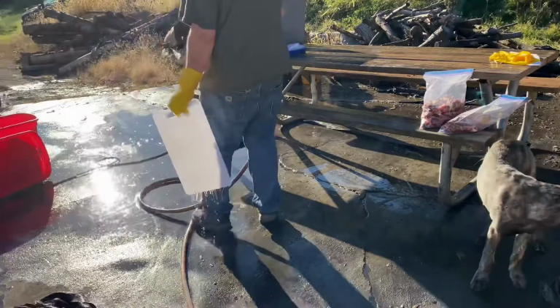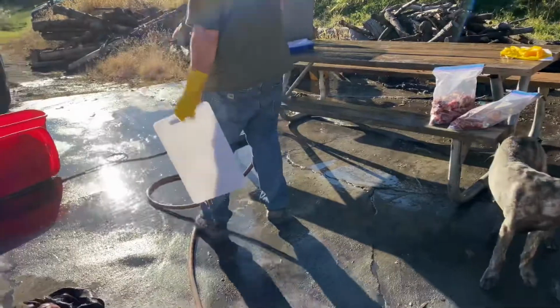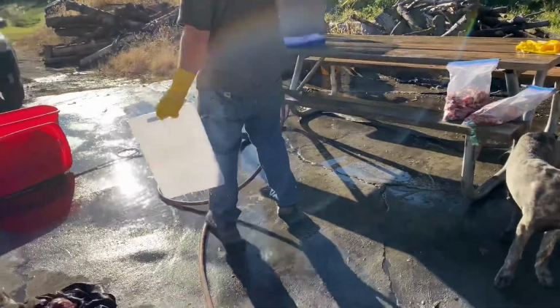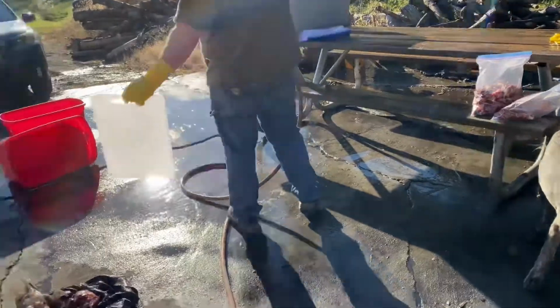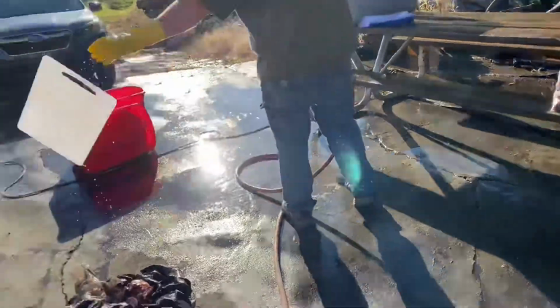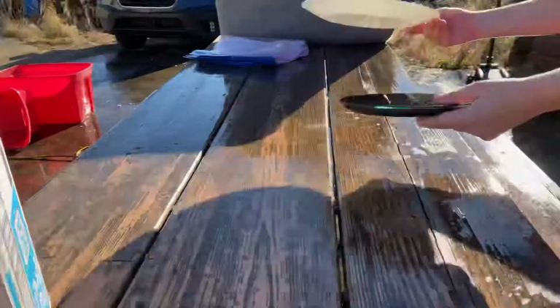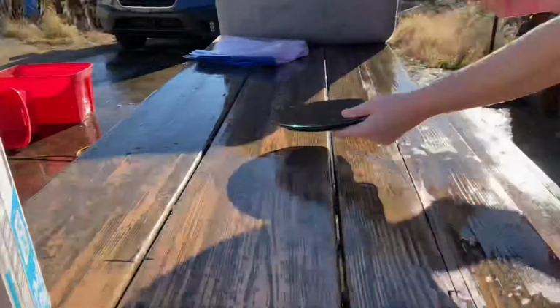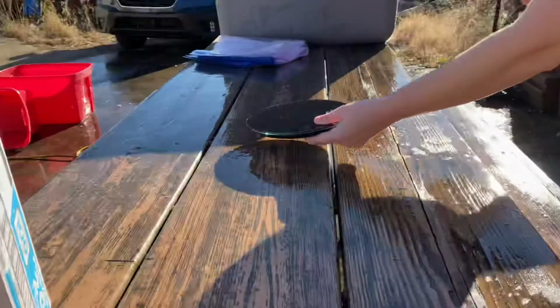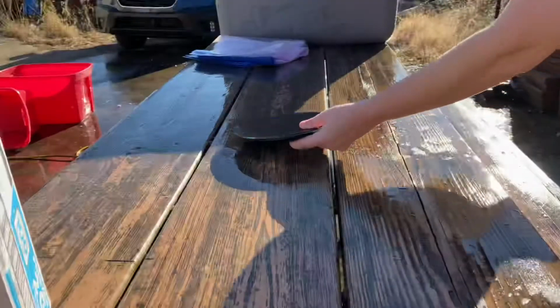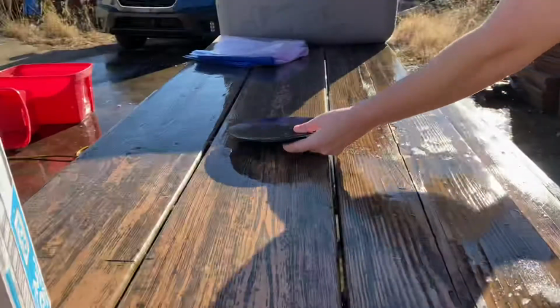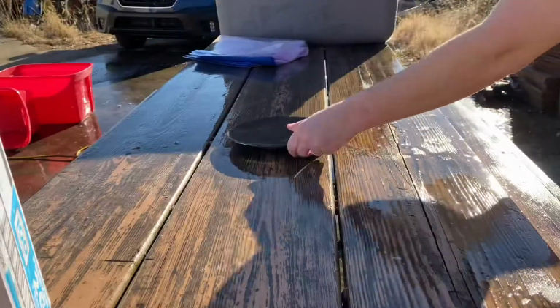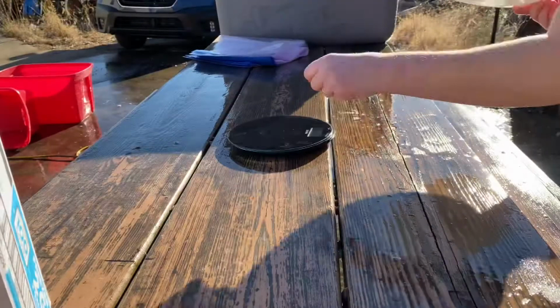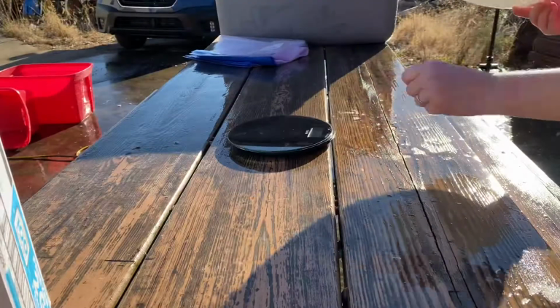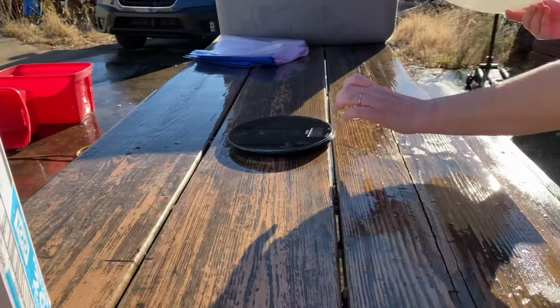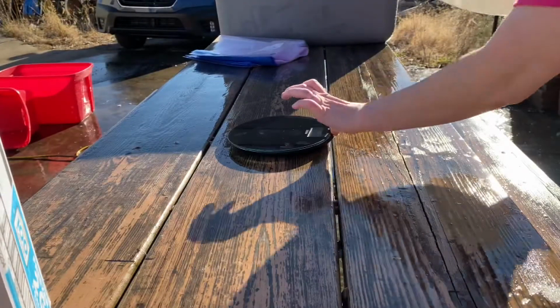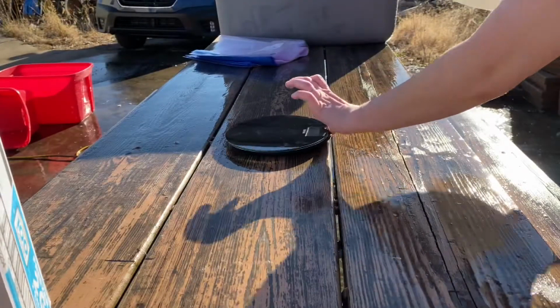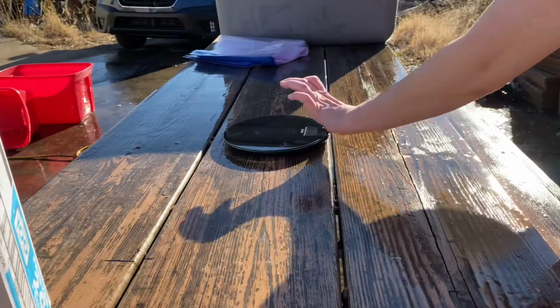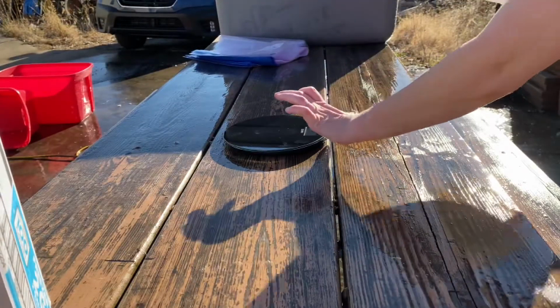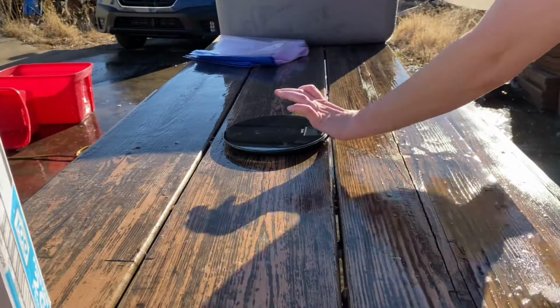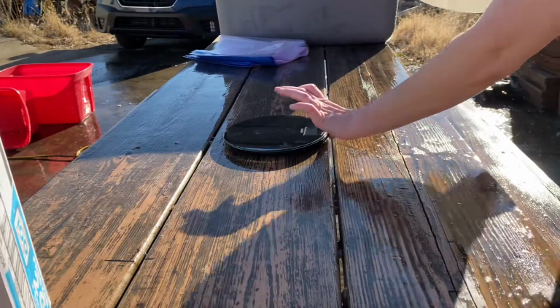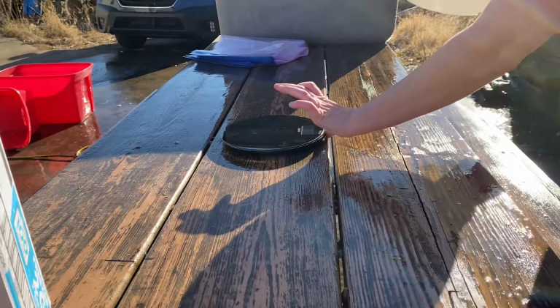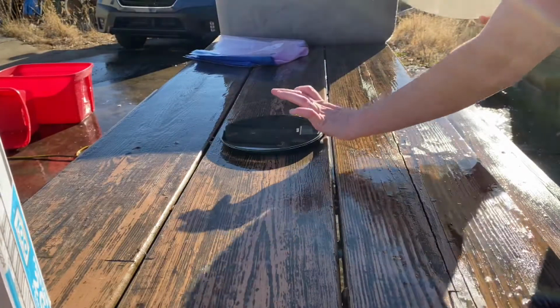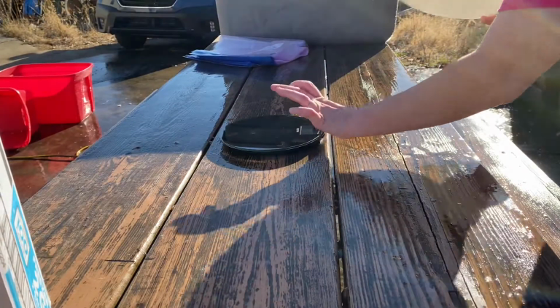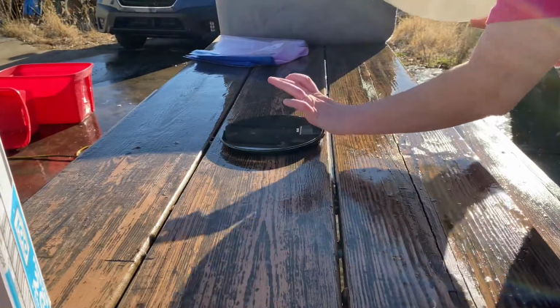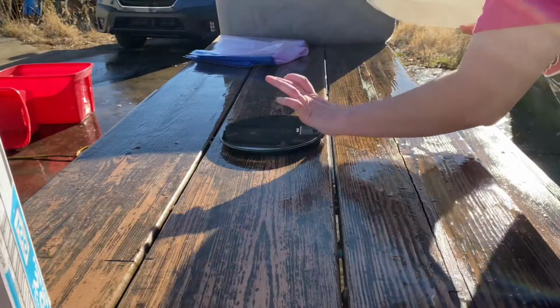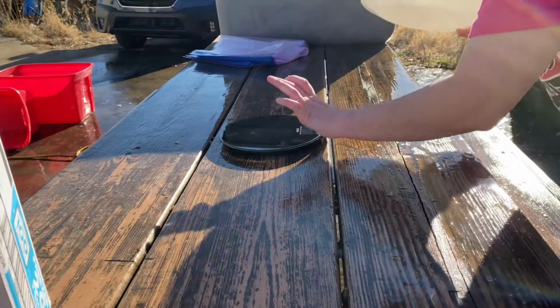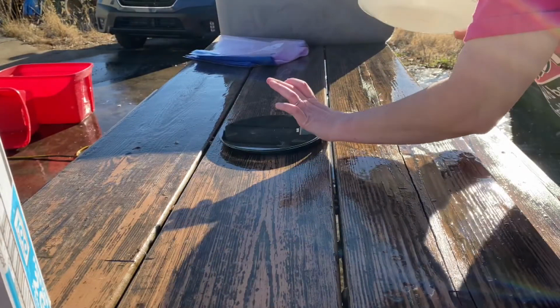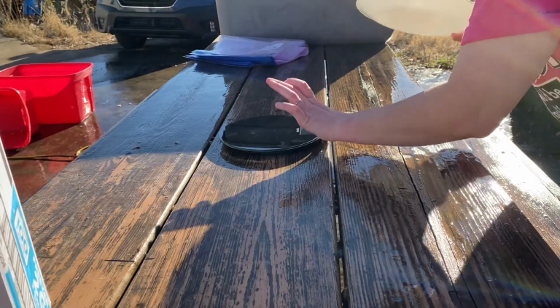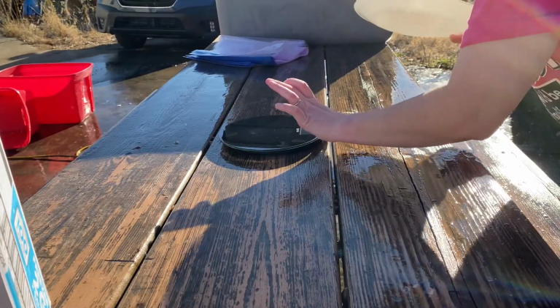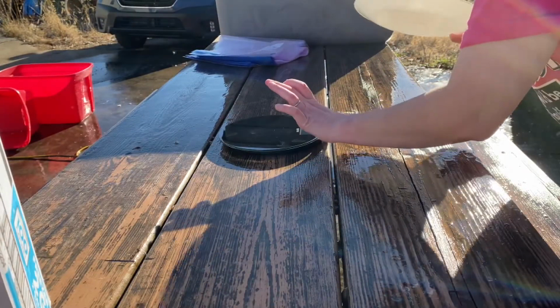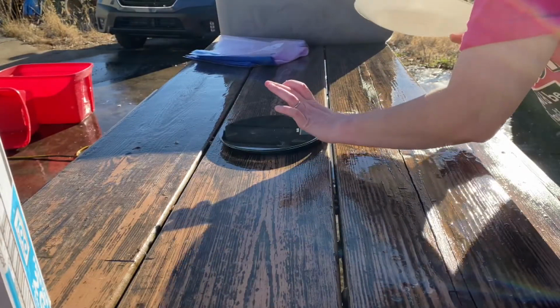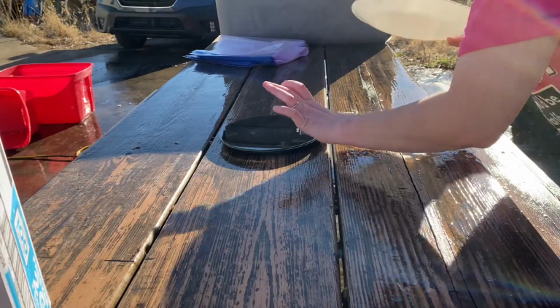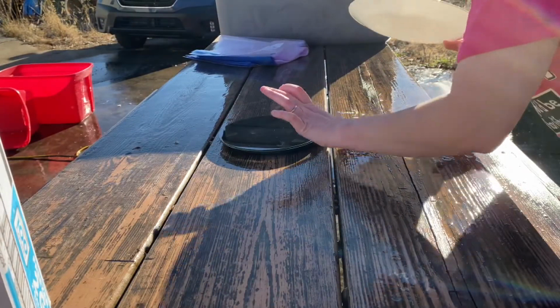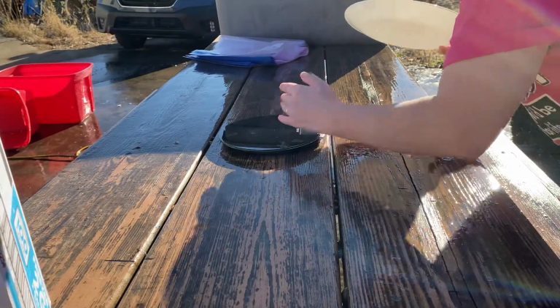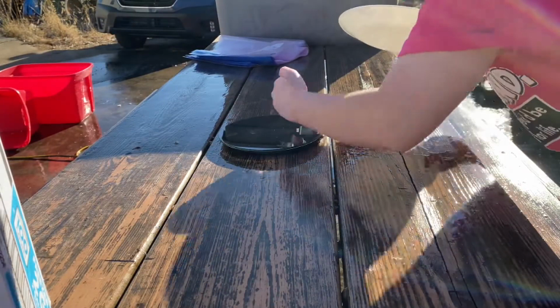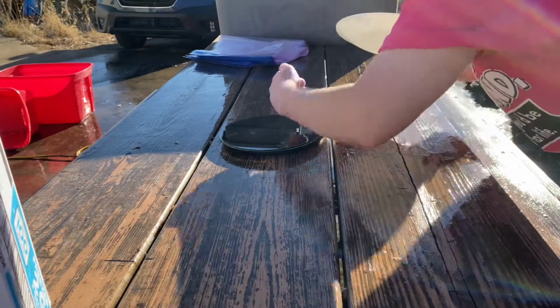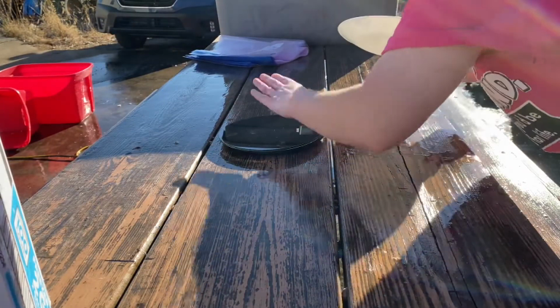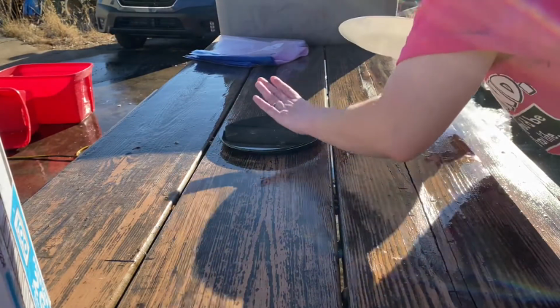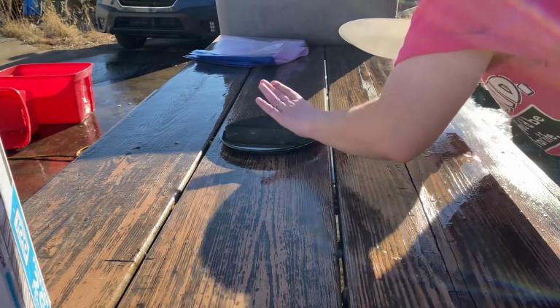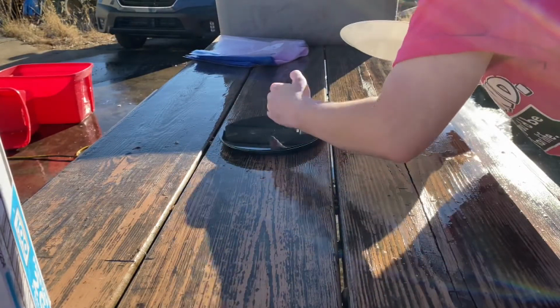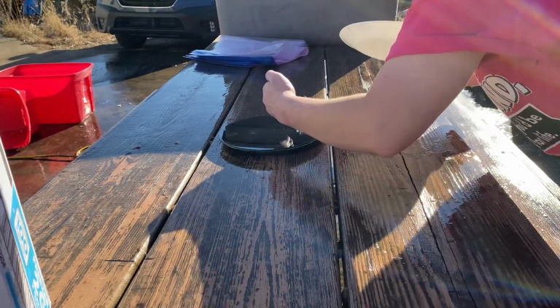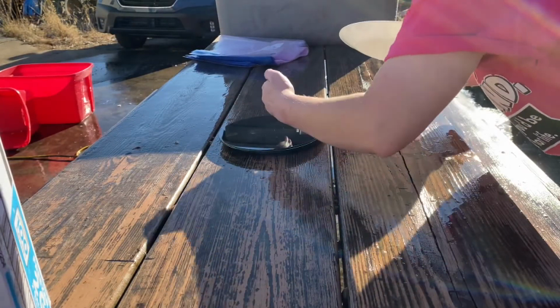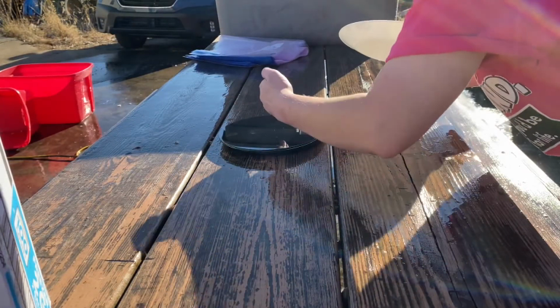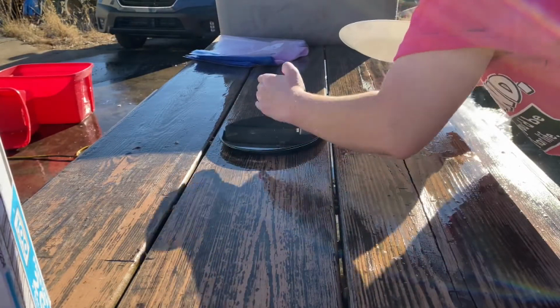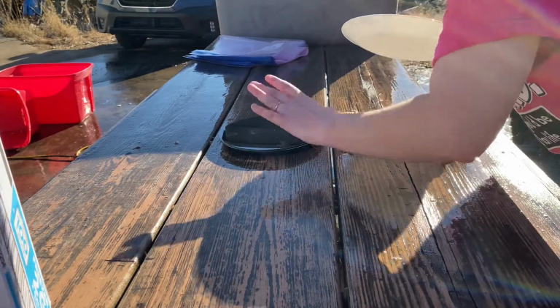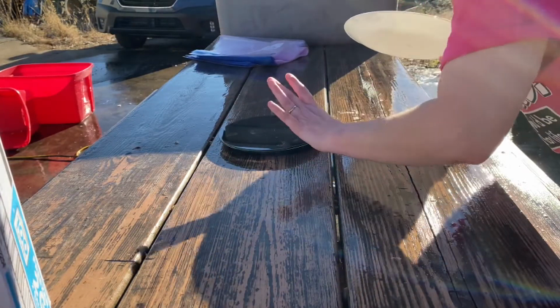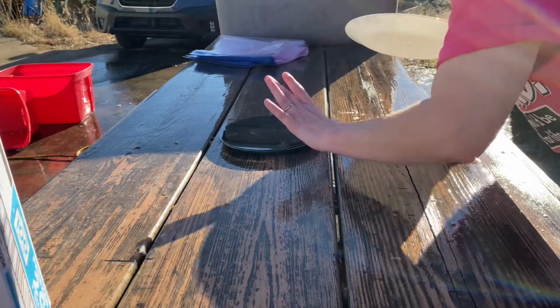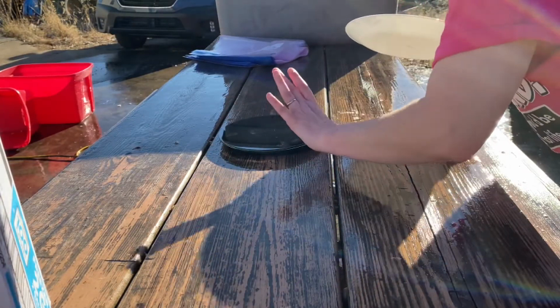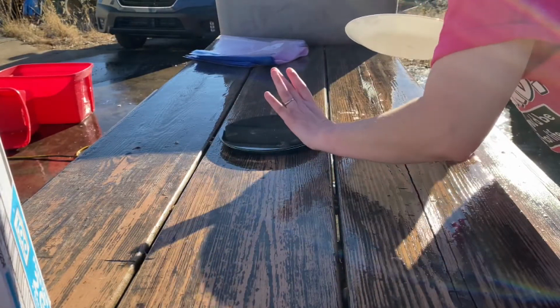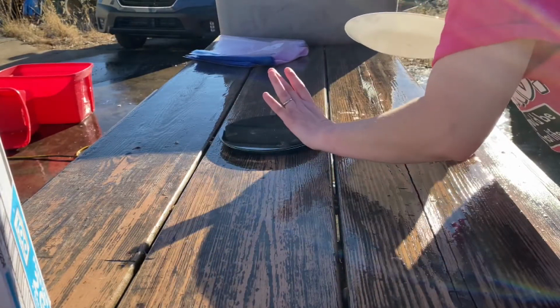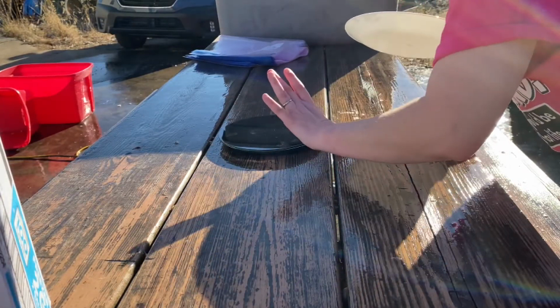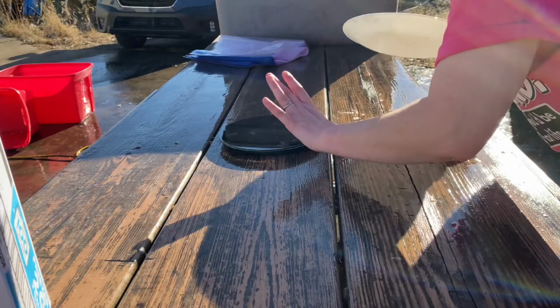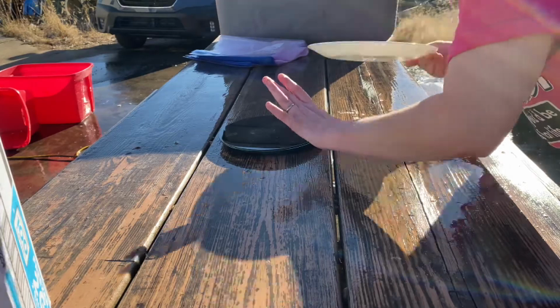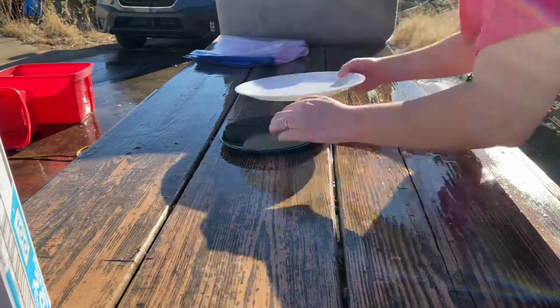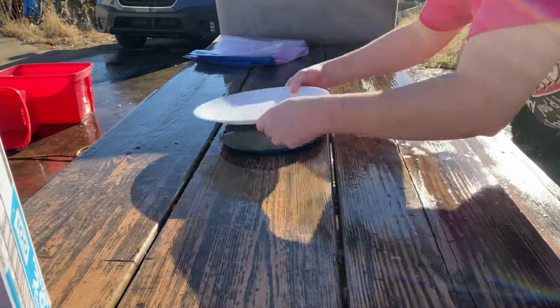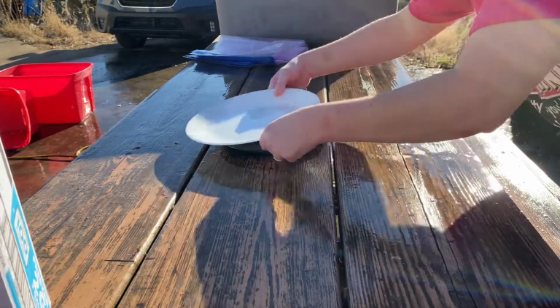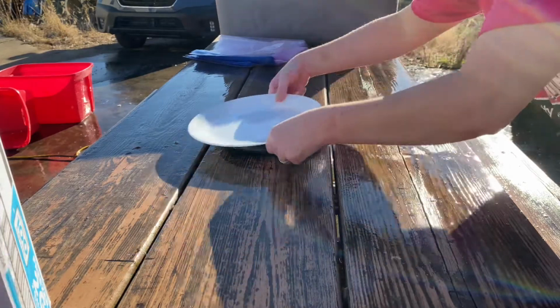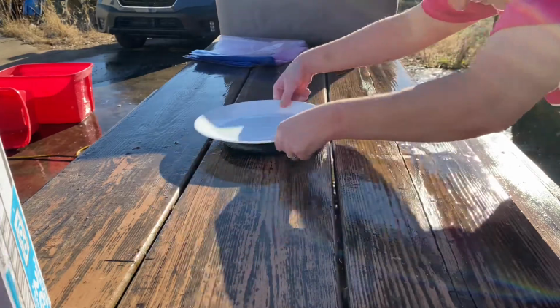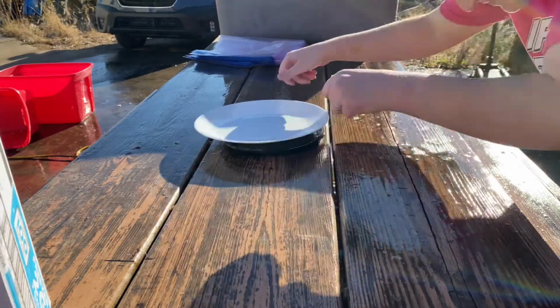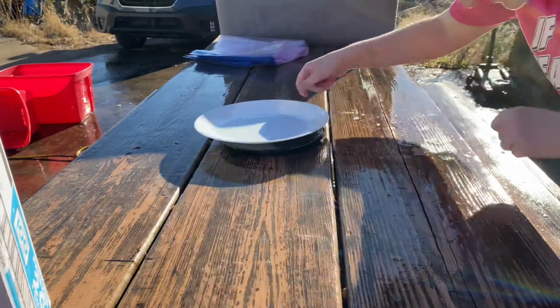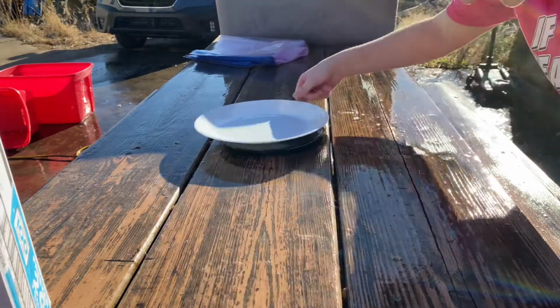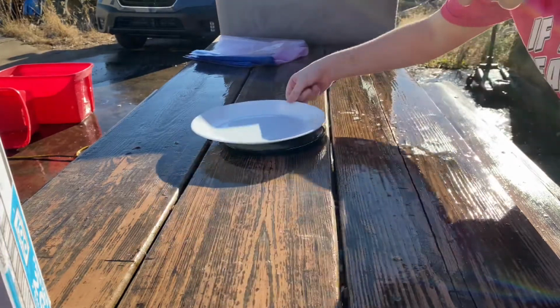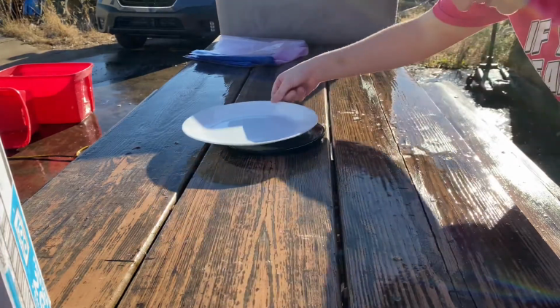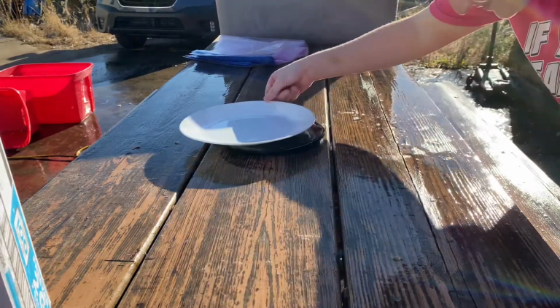Gary is just rinsing everything off and now I'm getting a scale.